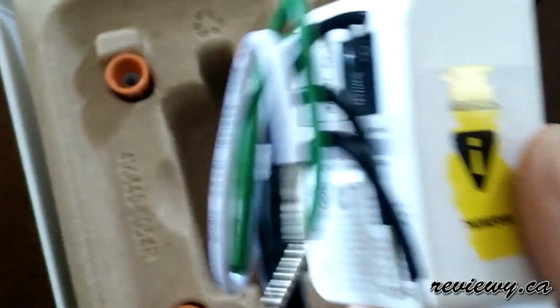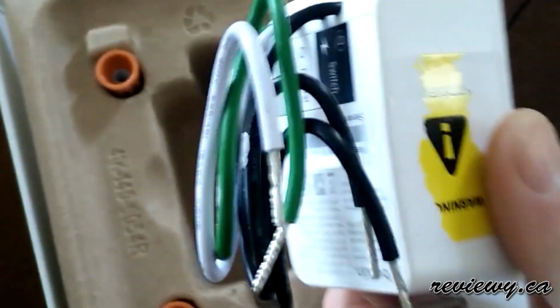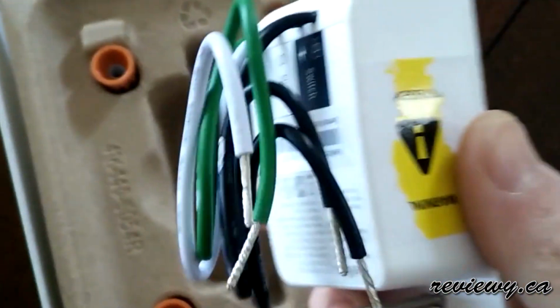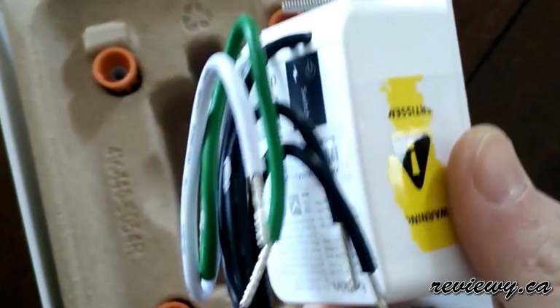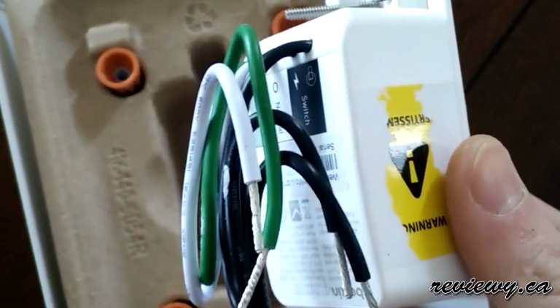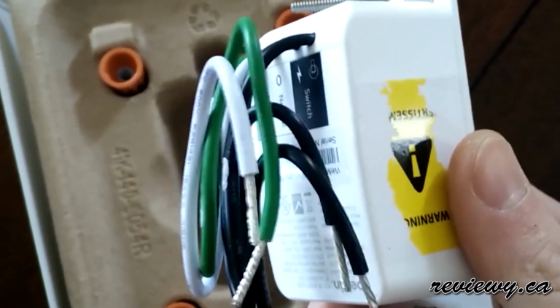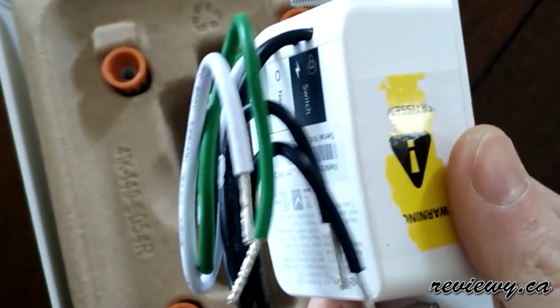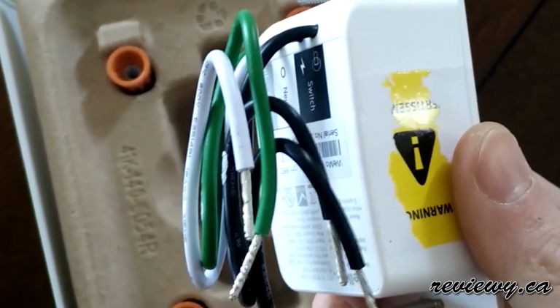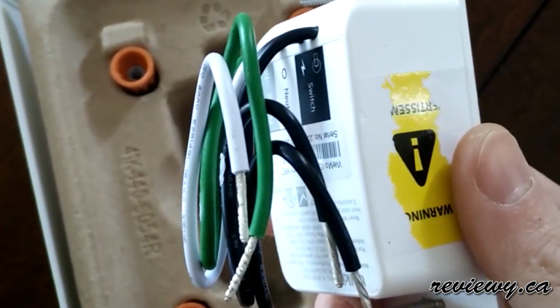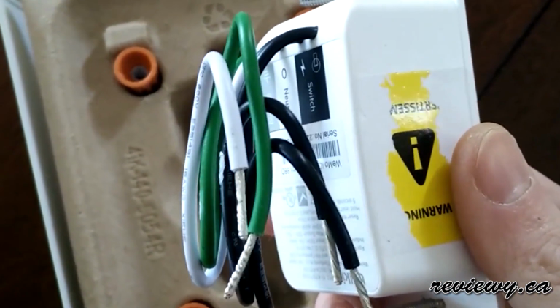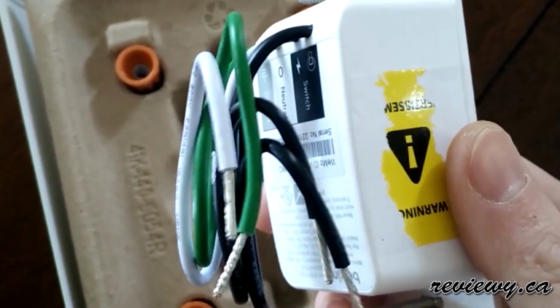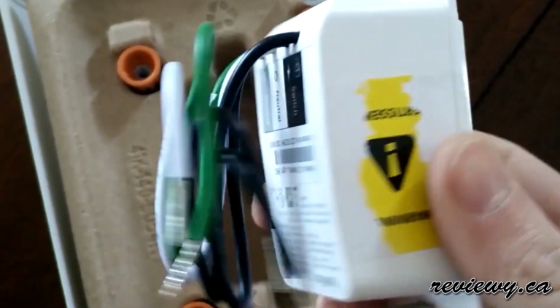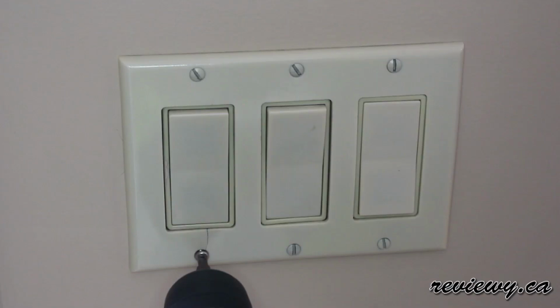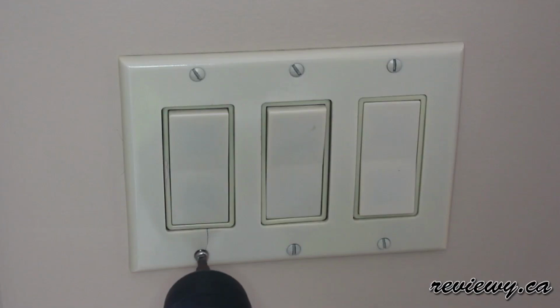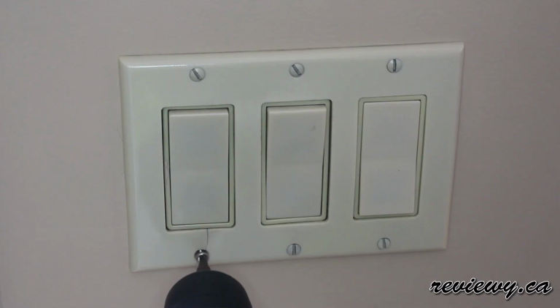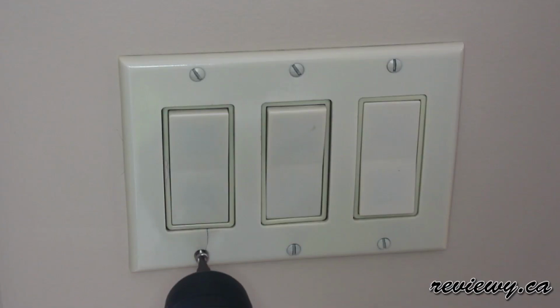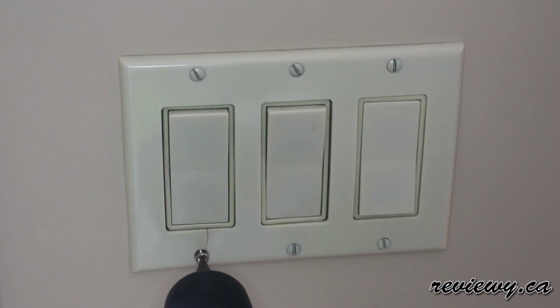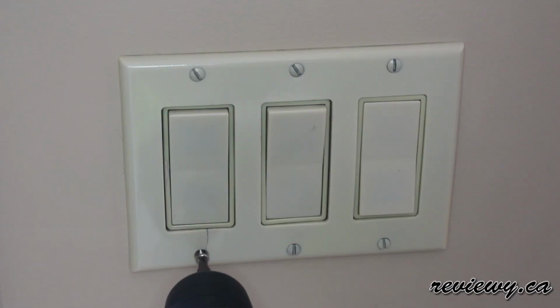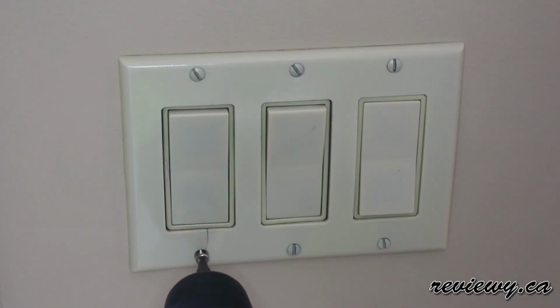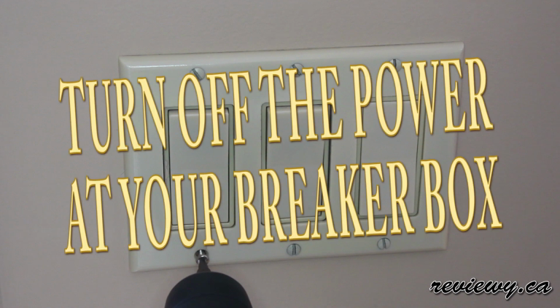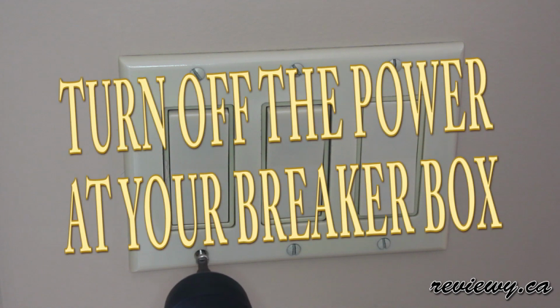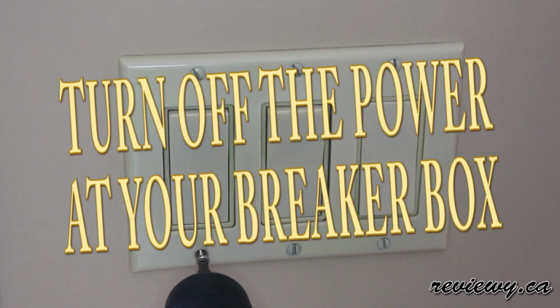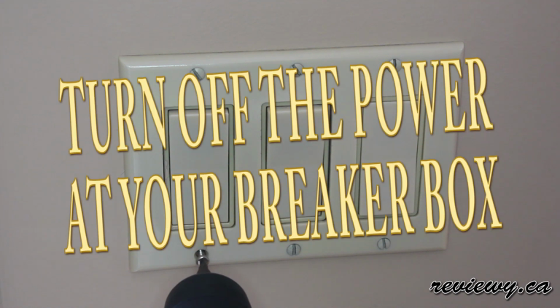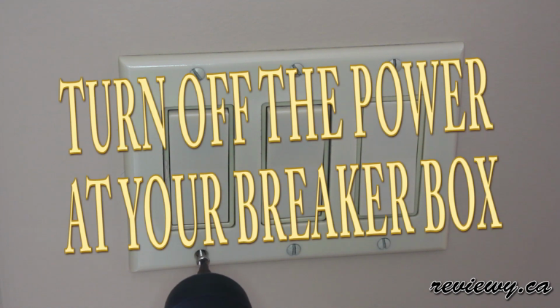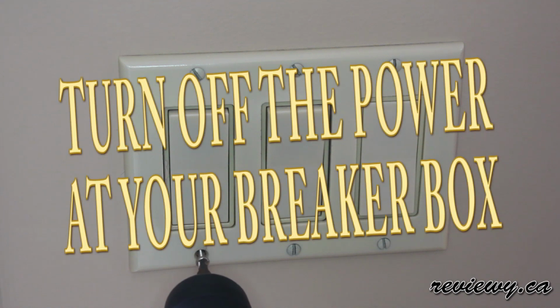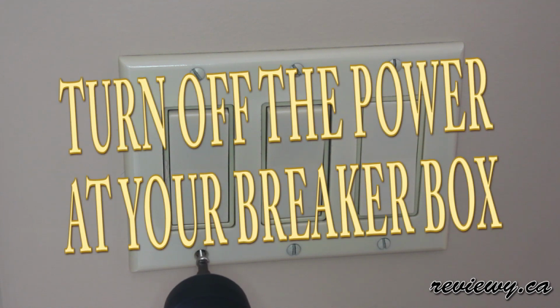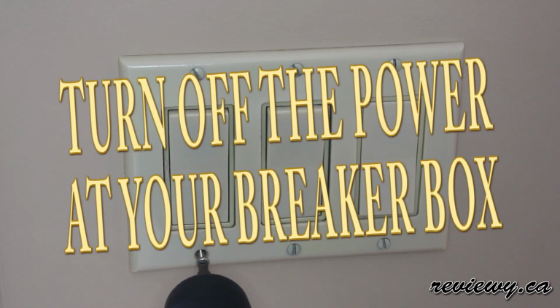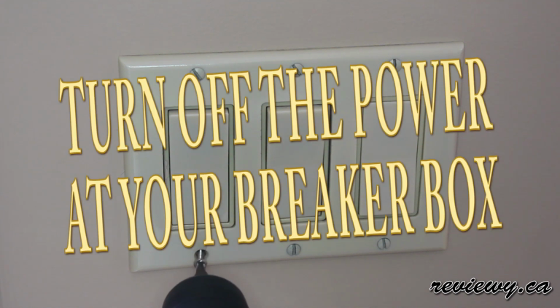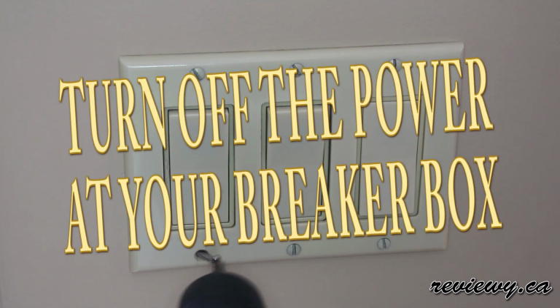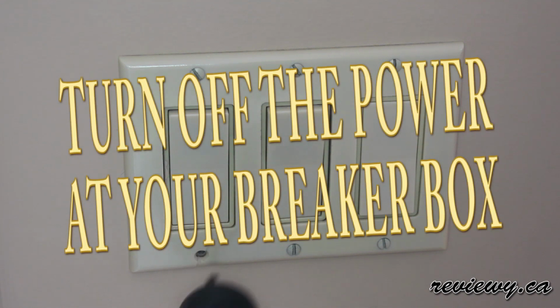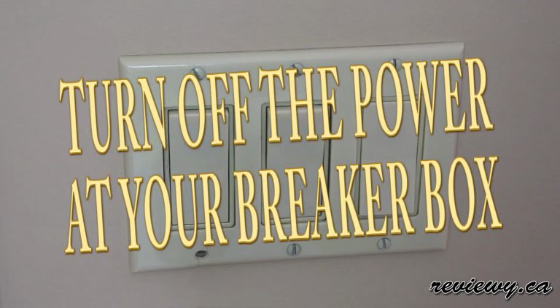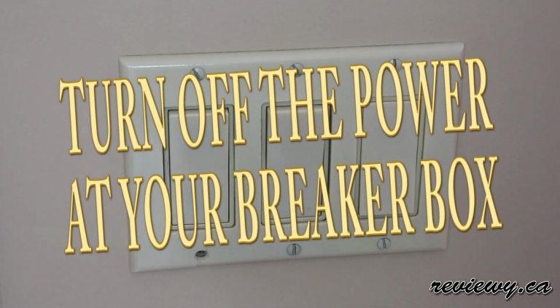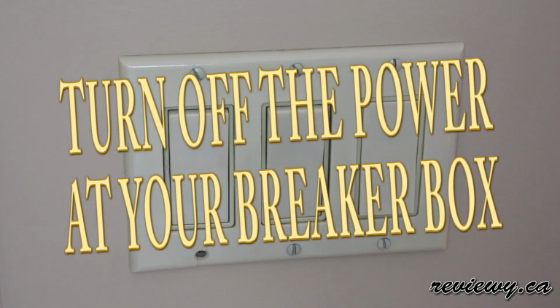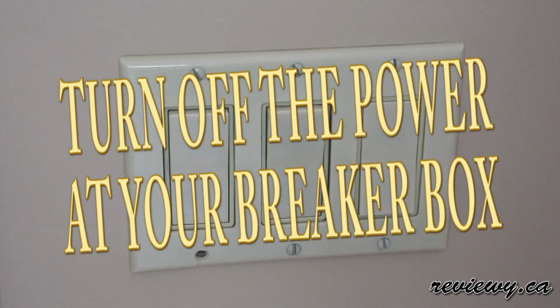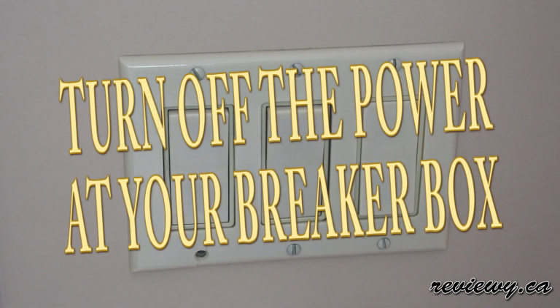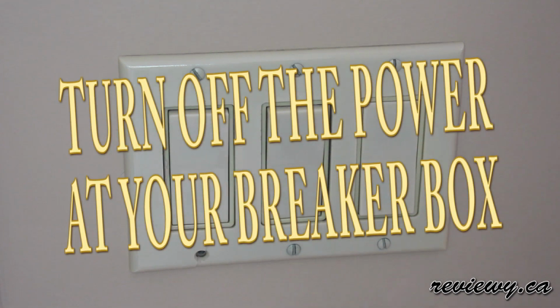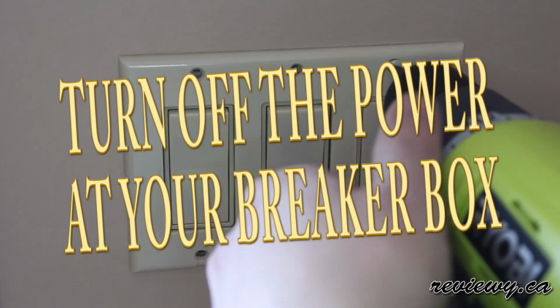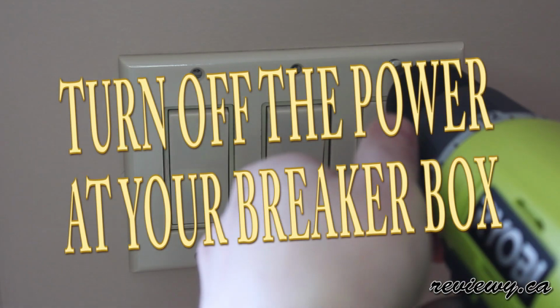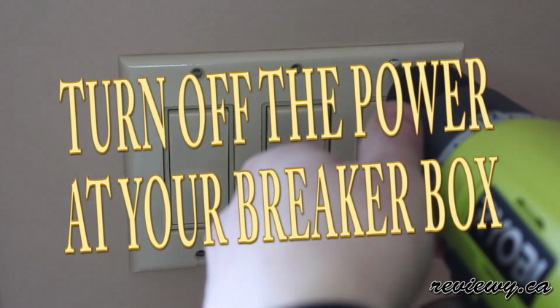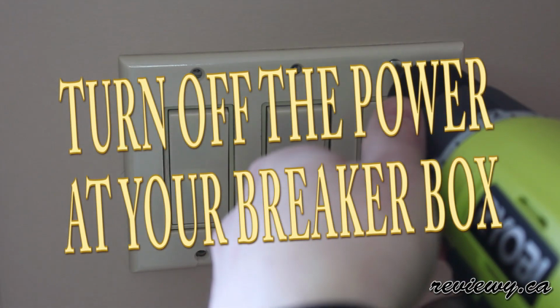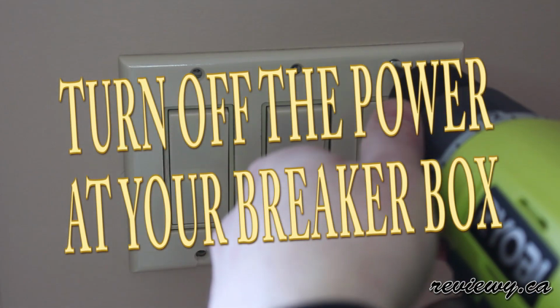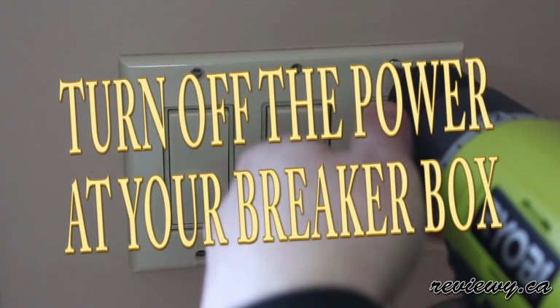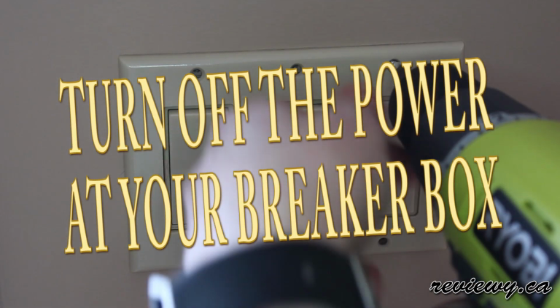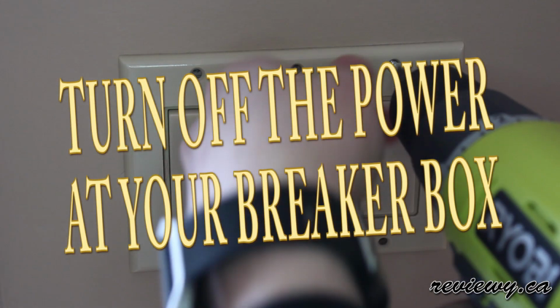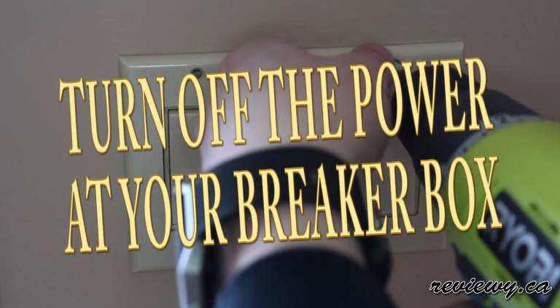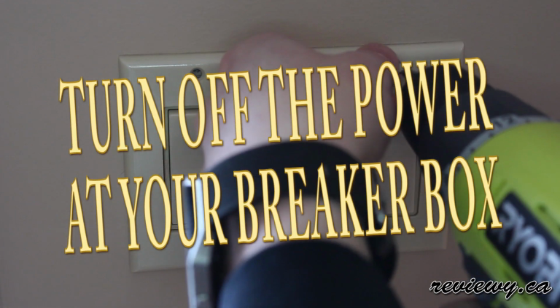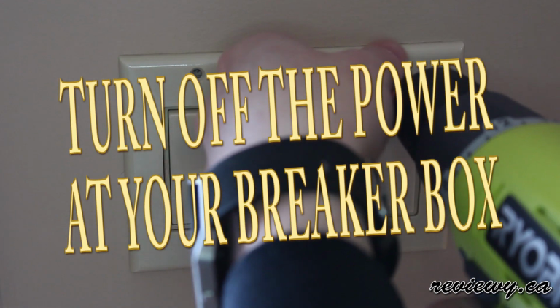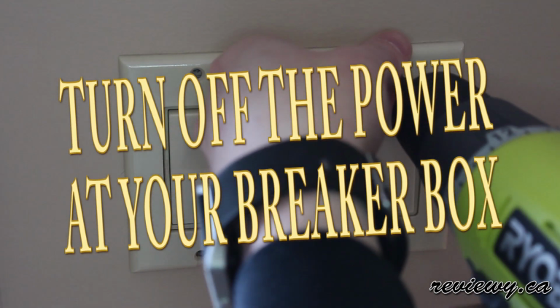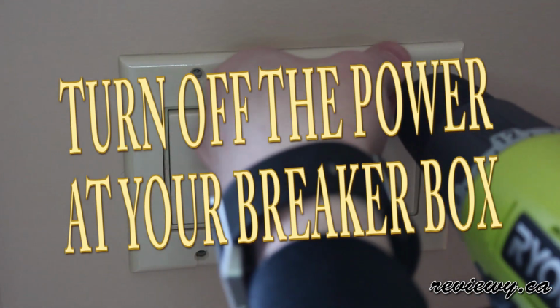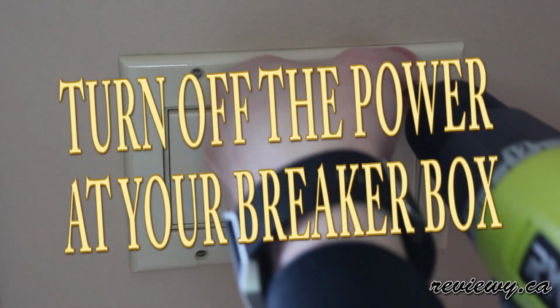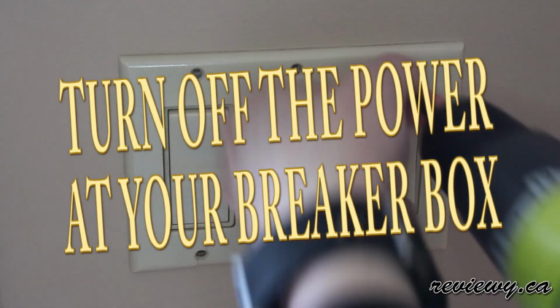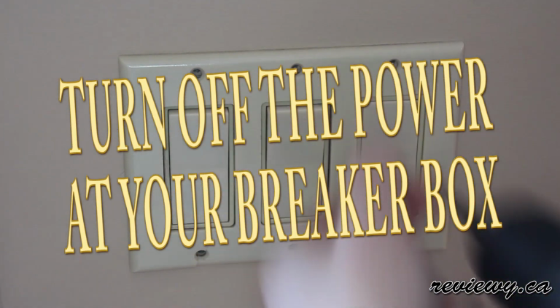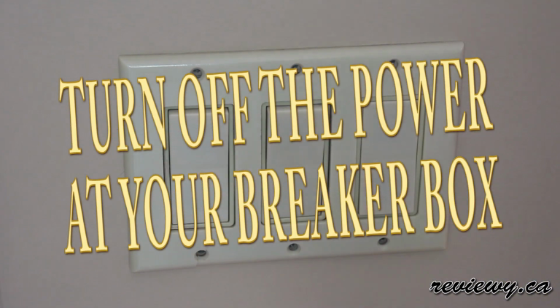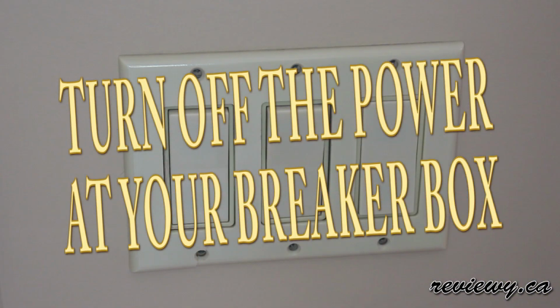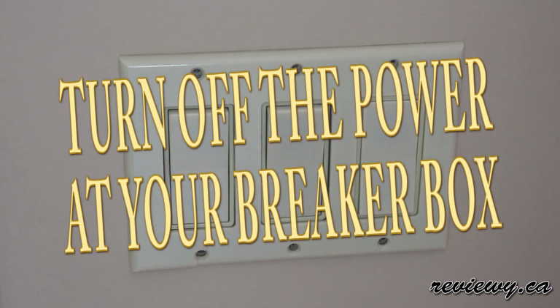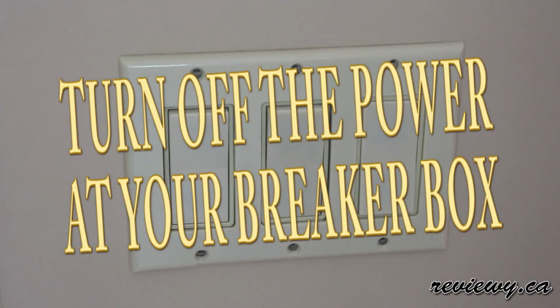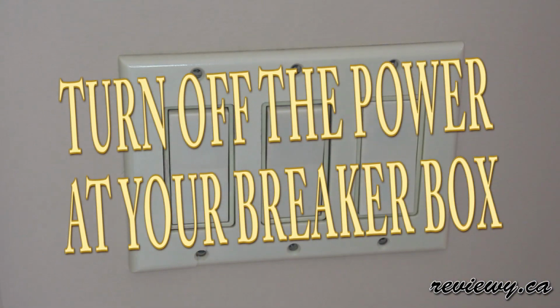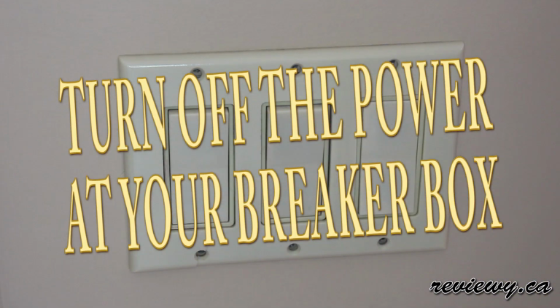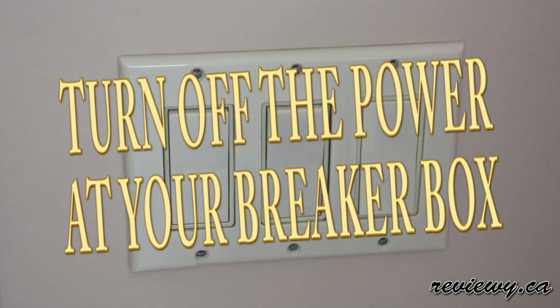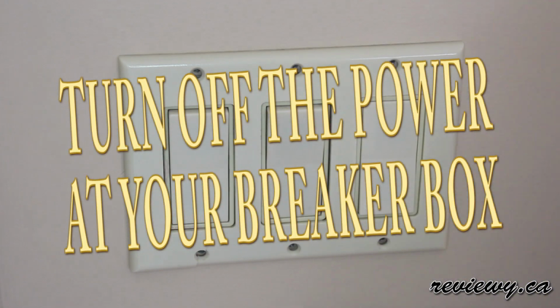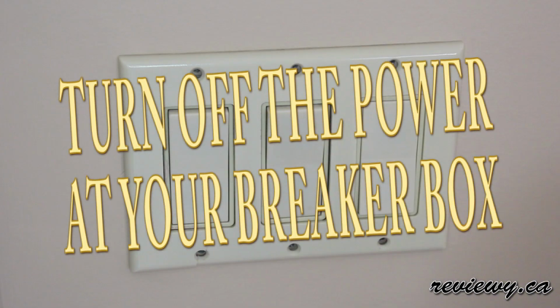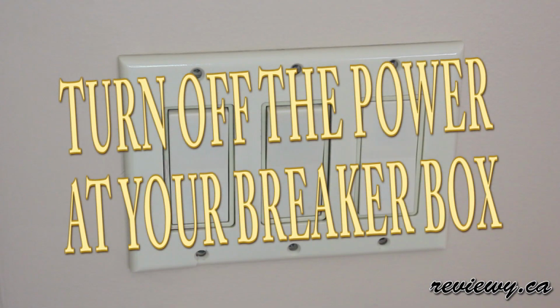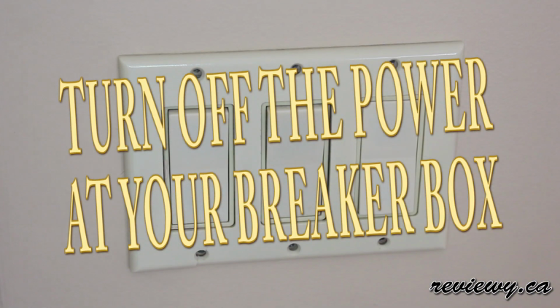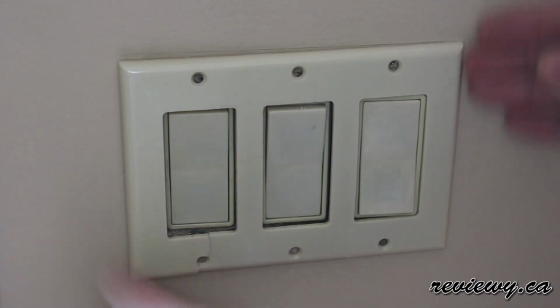You can see here, so just do a quick unbox. First thing we're going to do is we're going to turn off the power at the breaker box. Don't attempt this while the power's on.